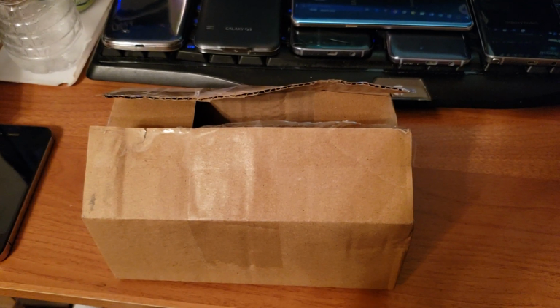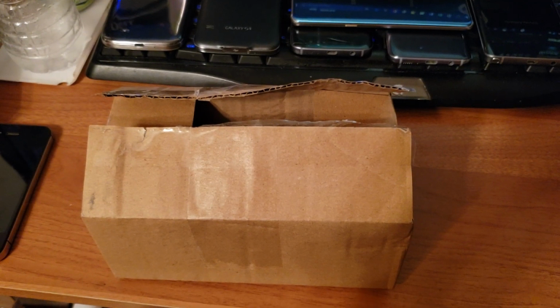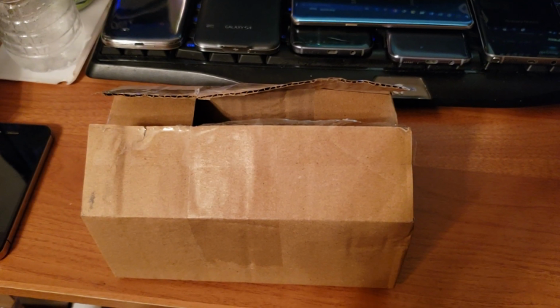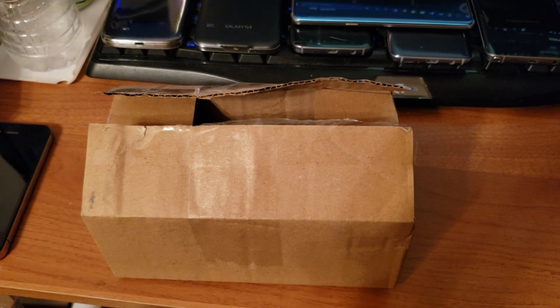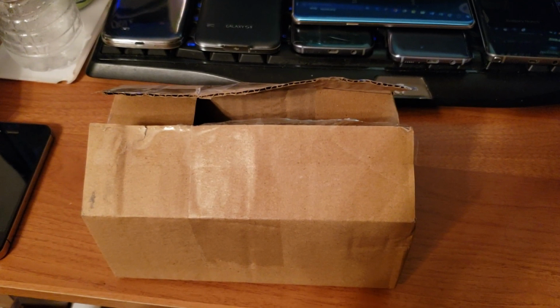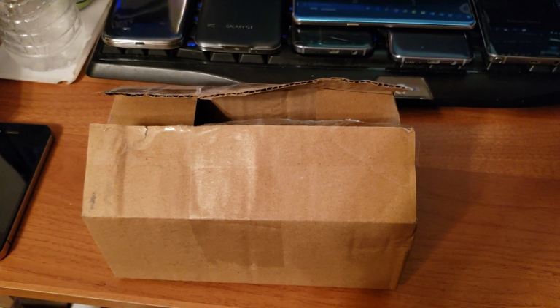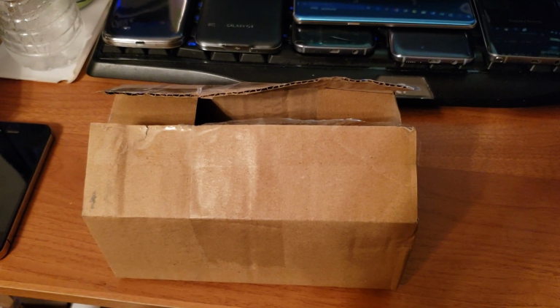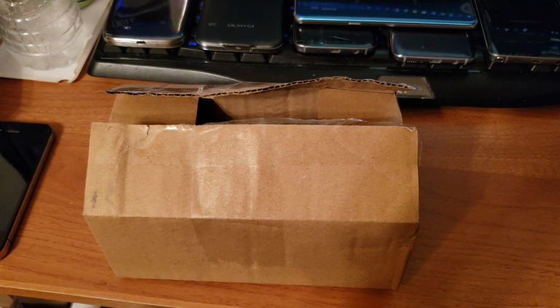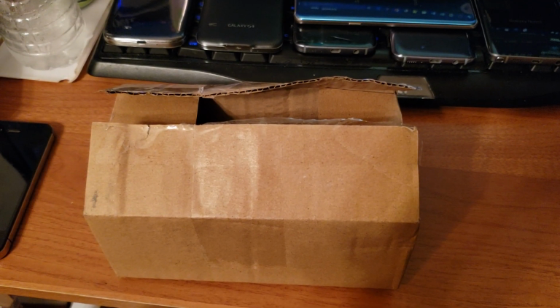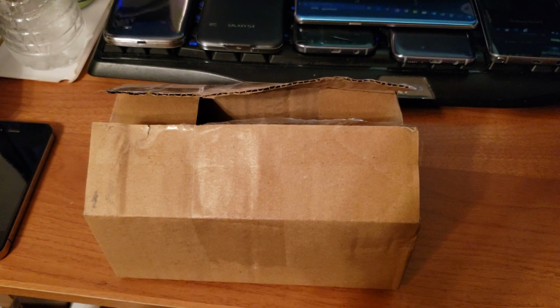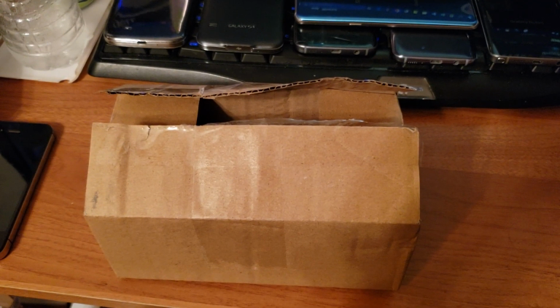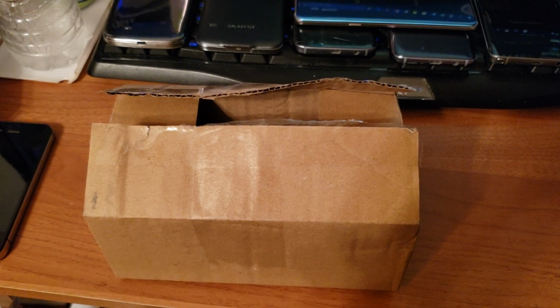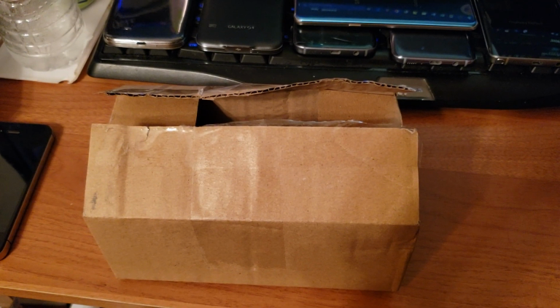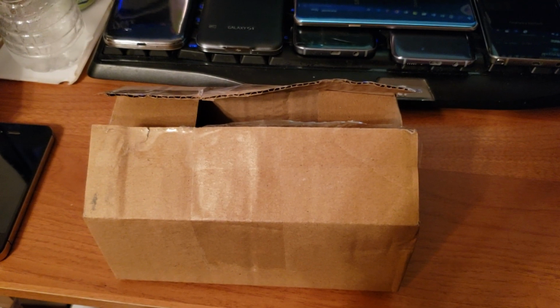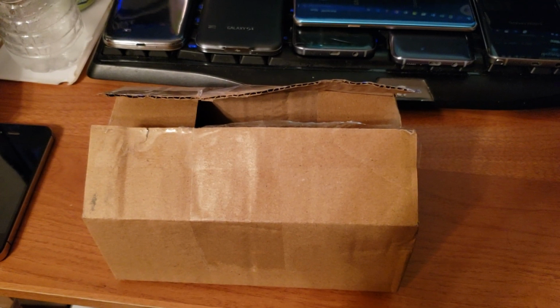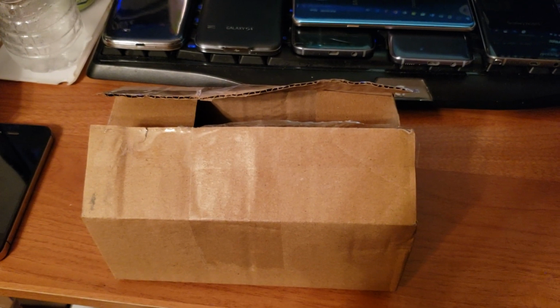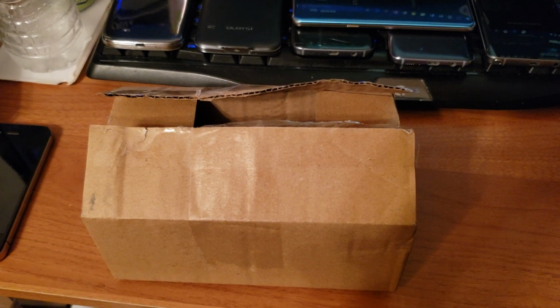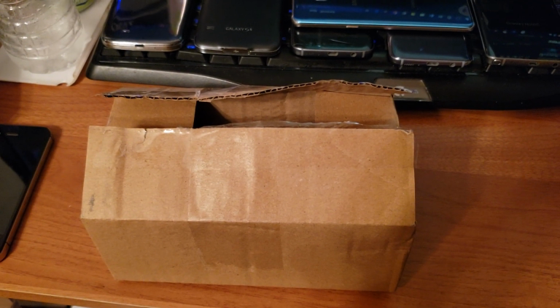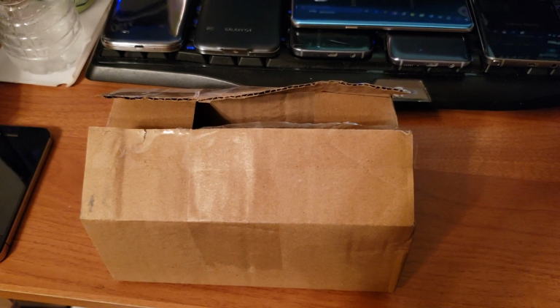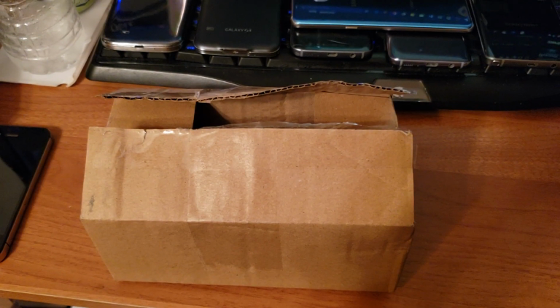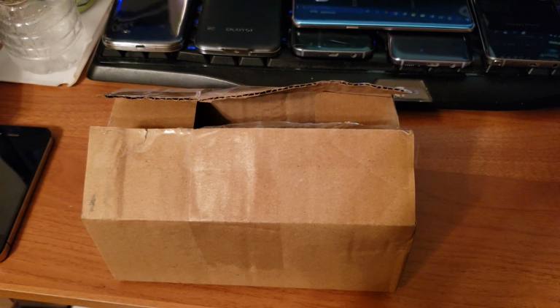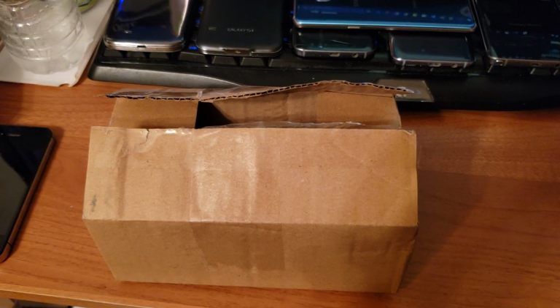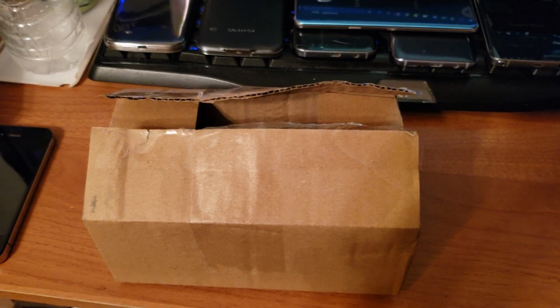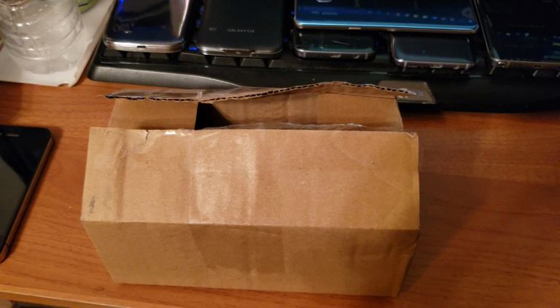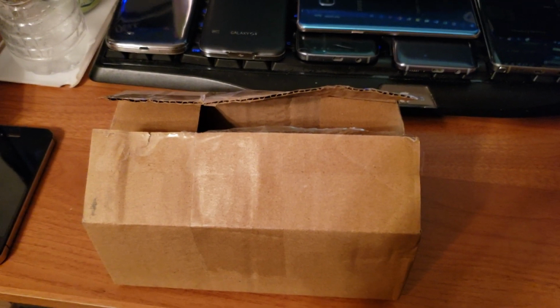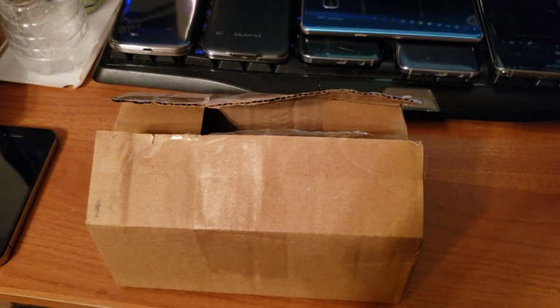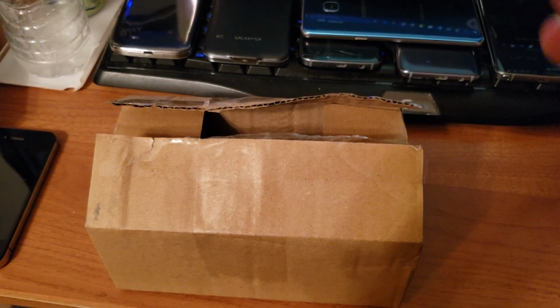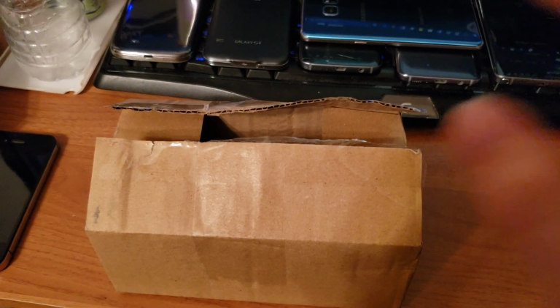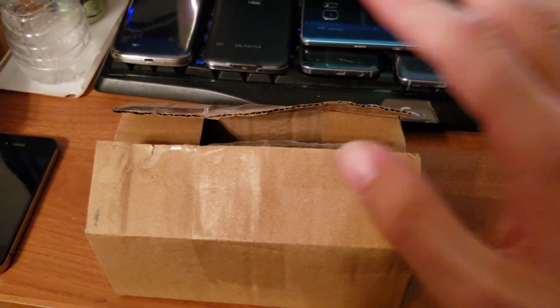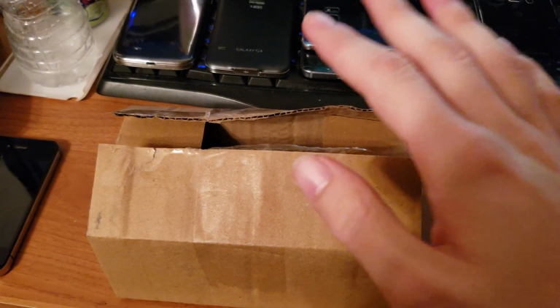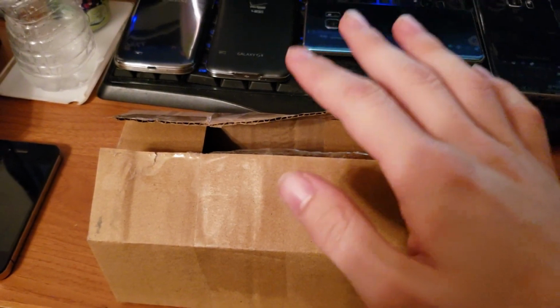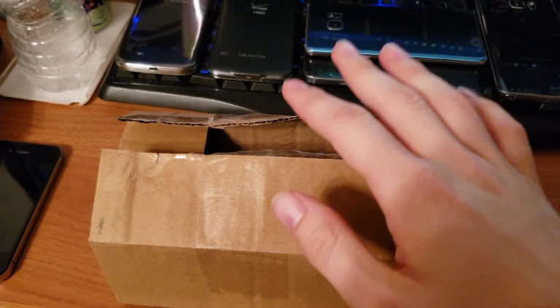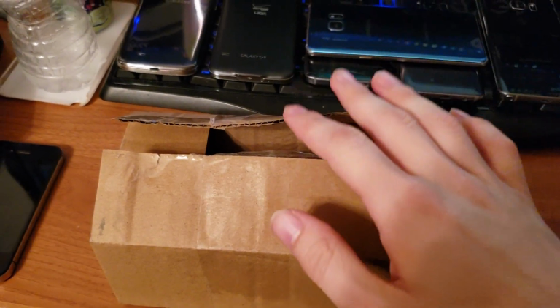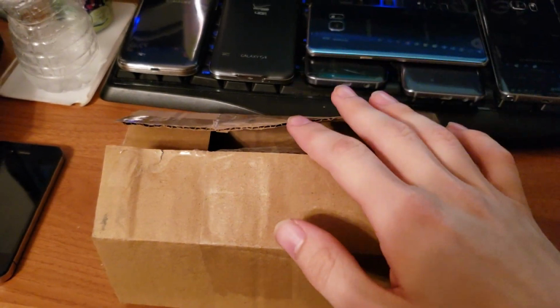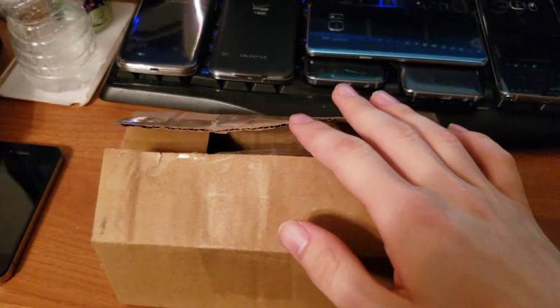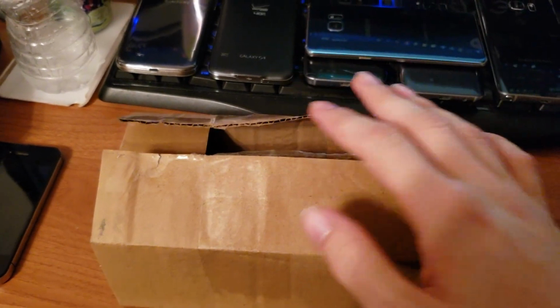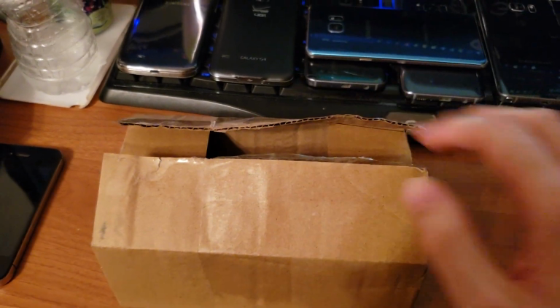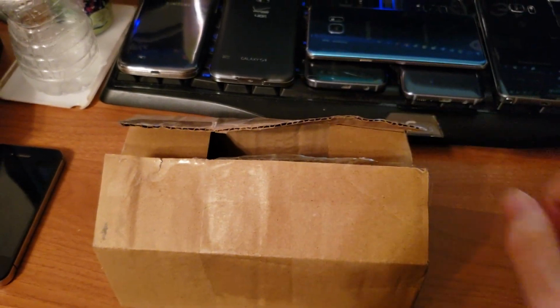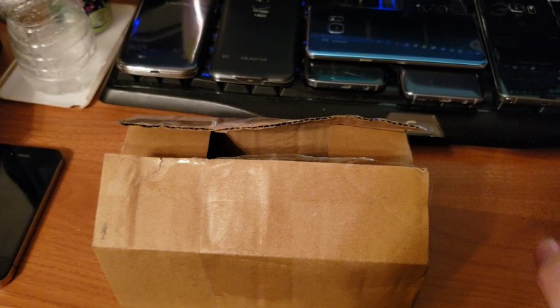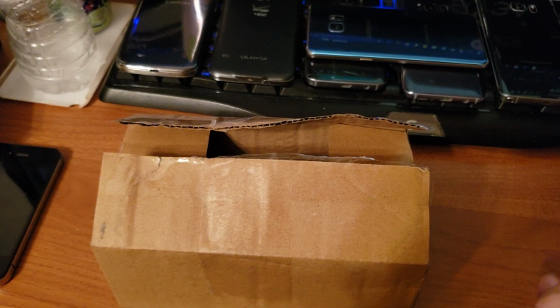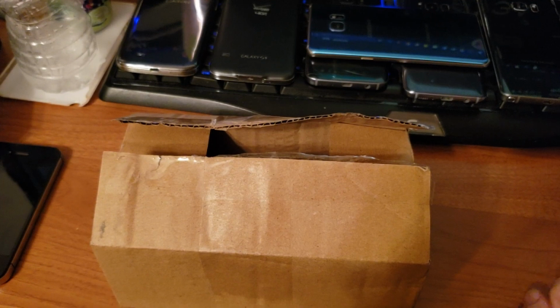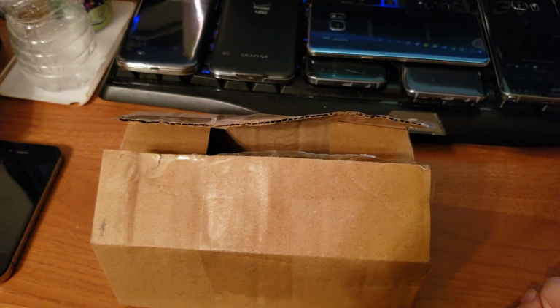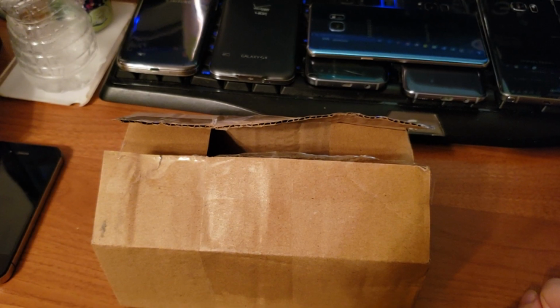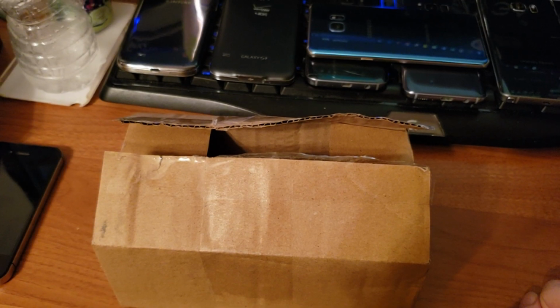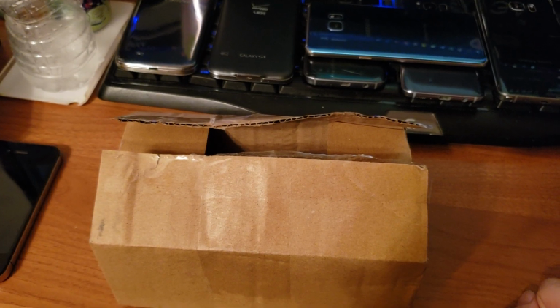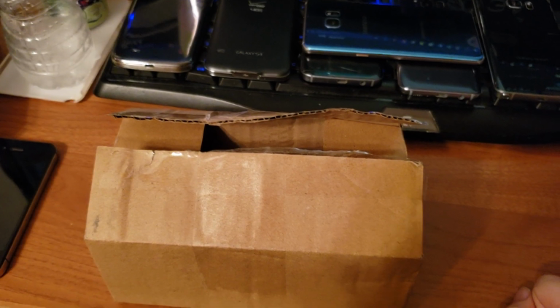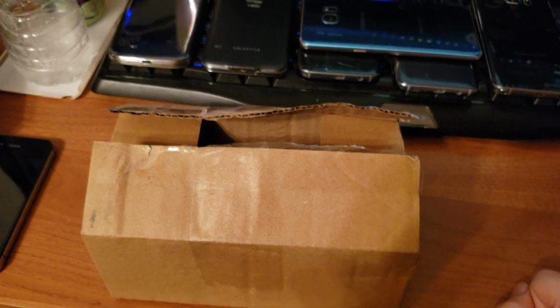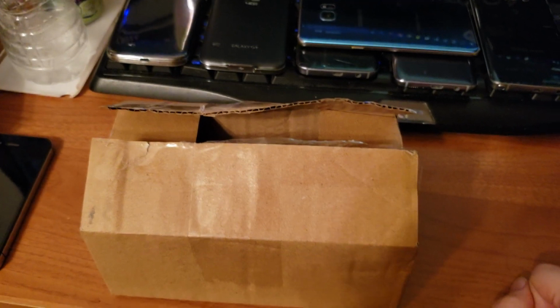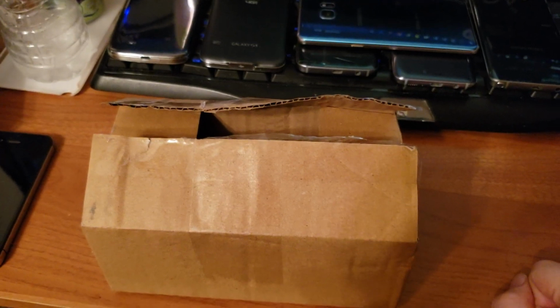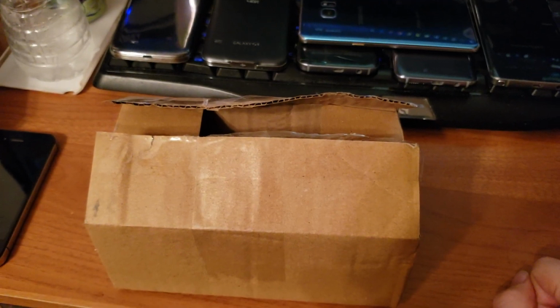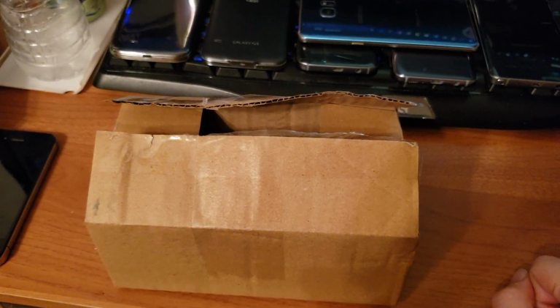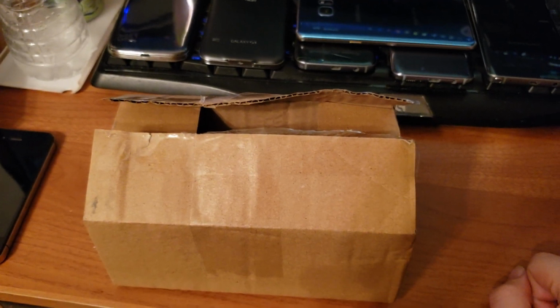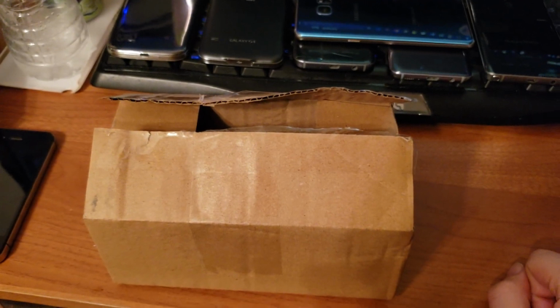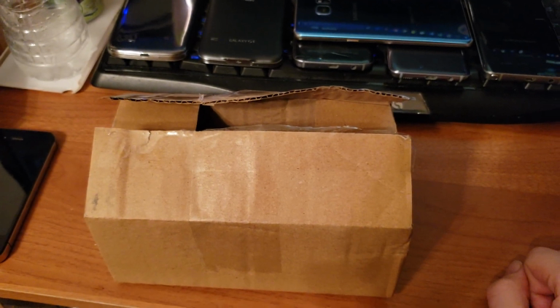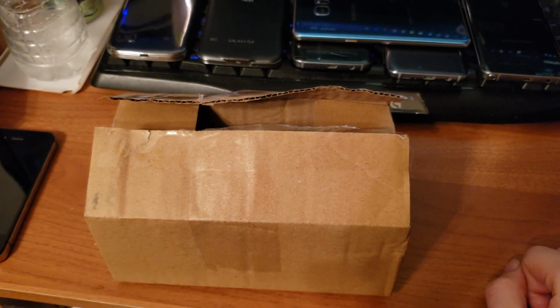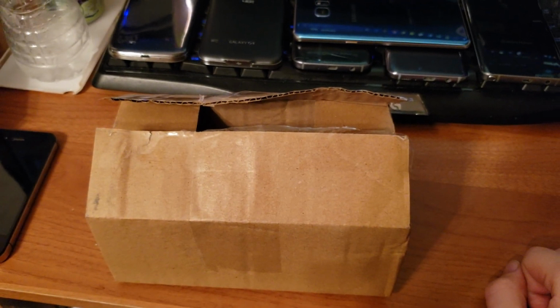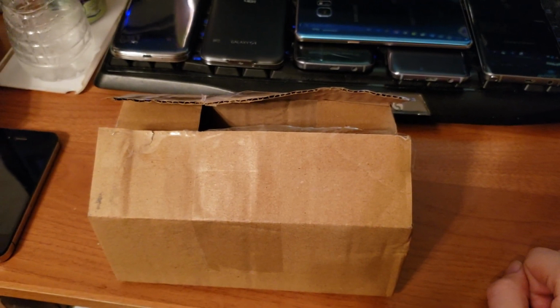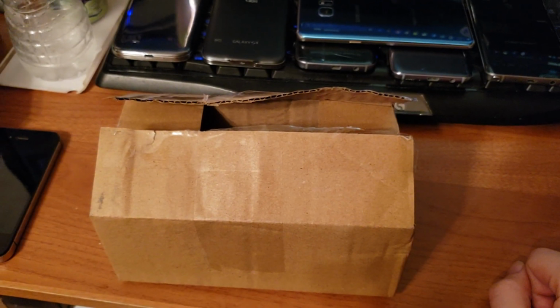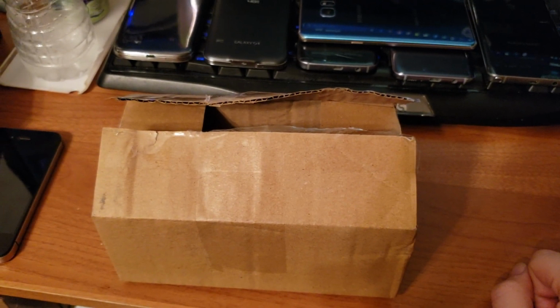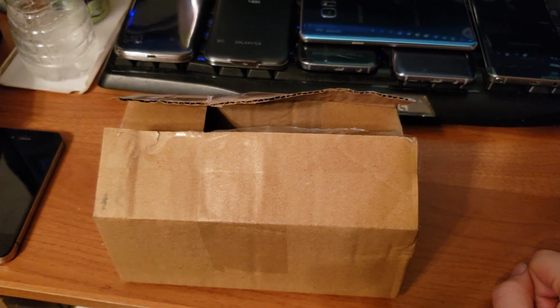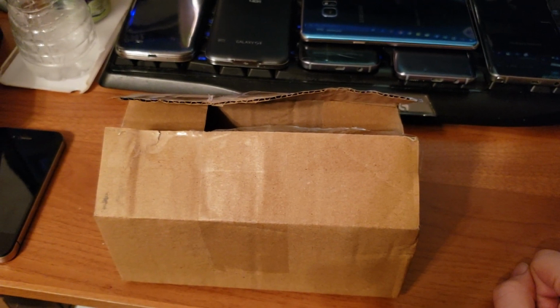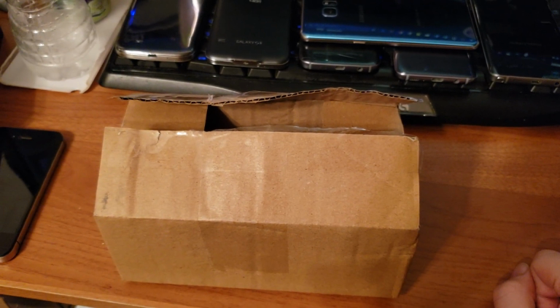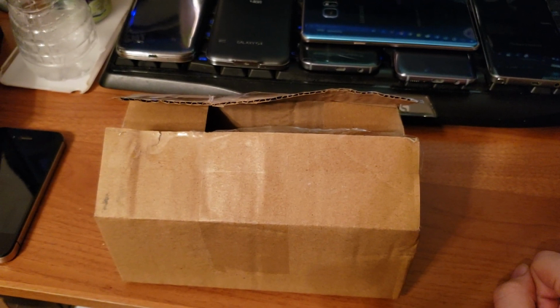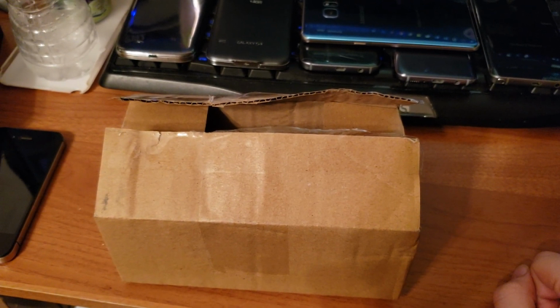What's up guys, this is Intellitech Studios with a quick unboxing of a Samsung Galaxy S6.